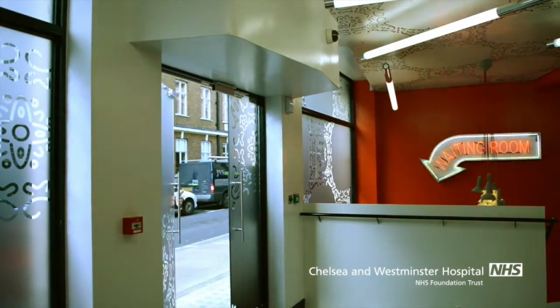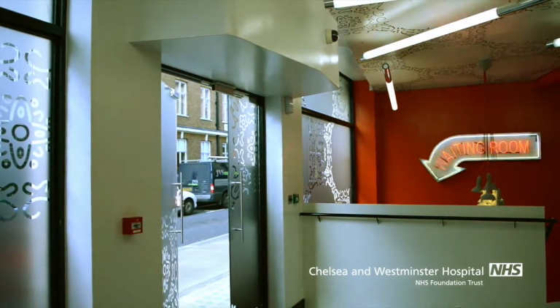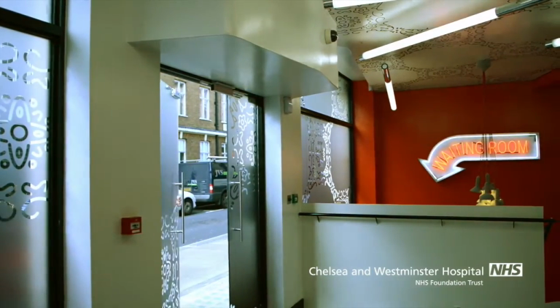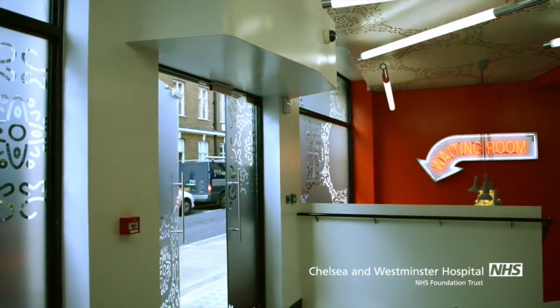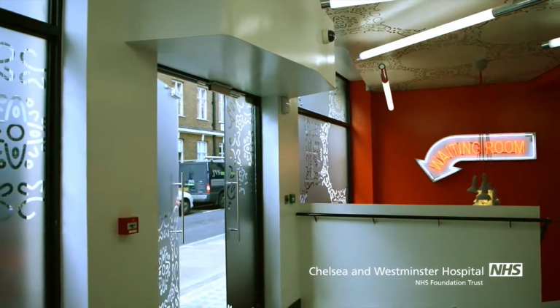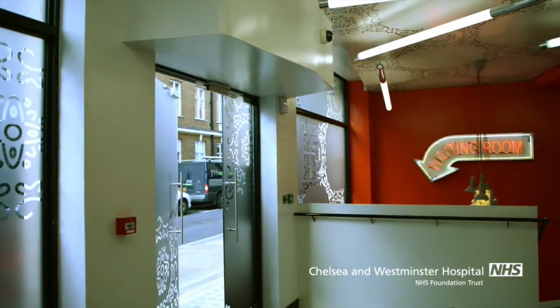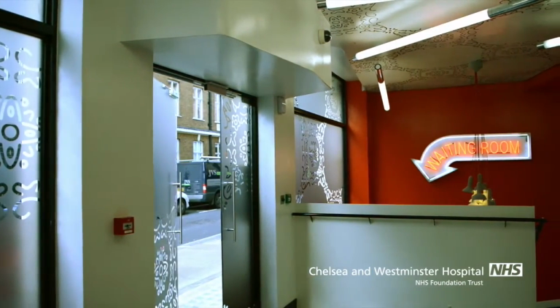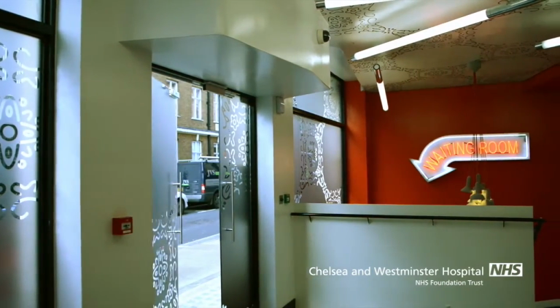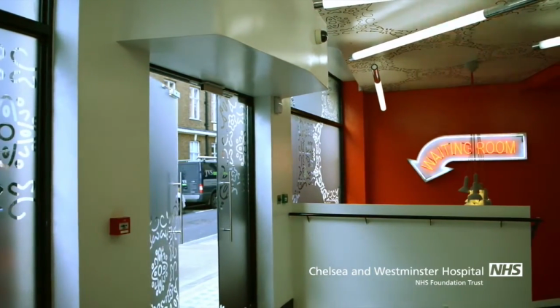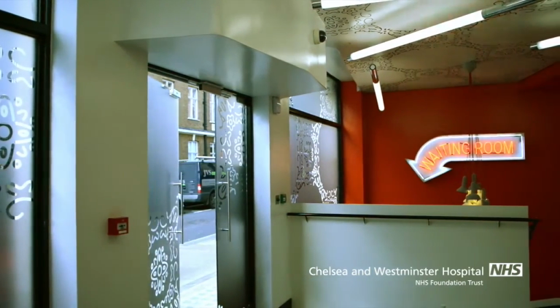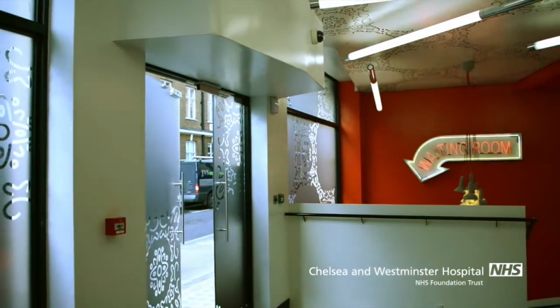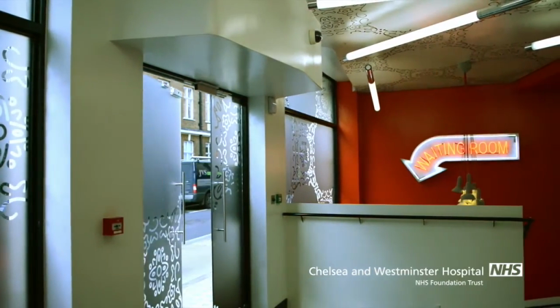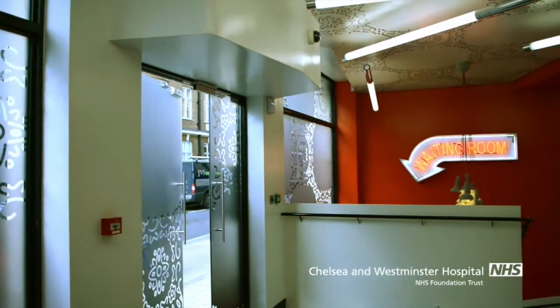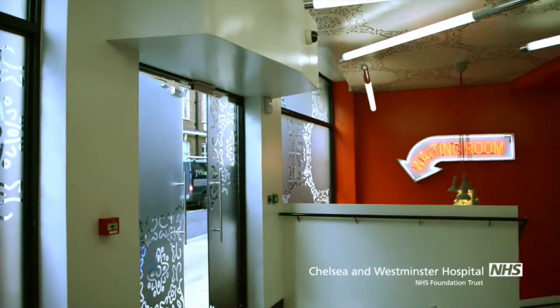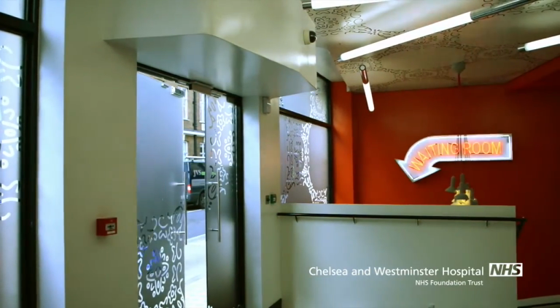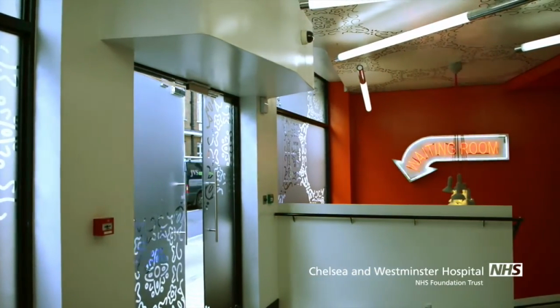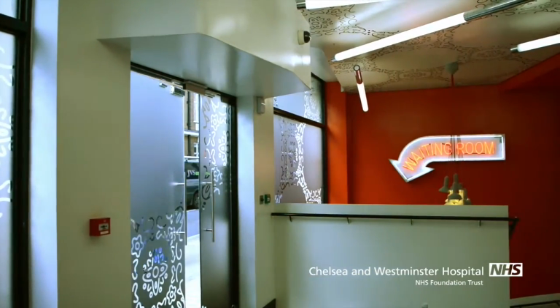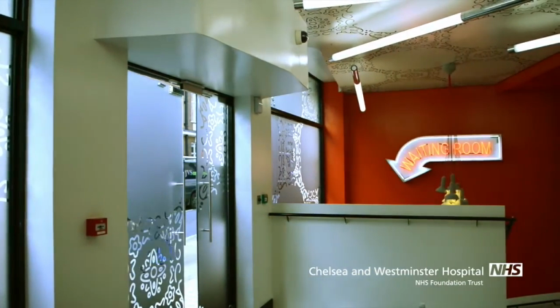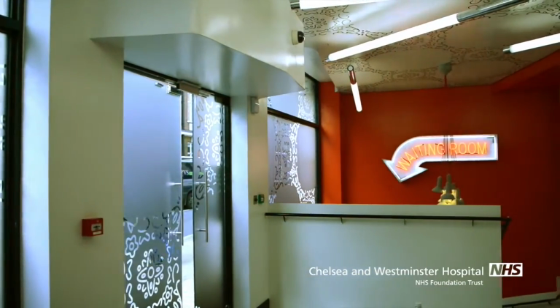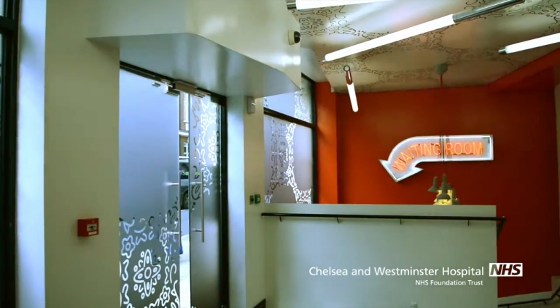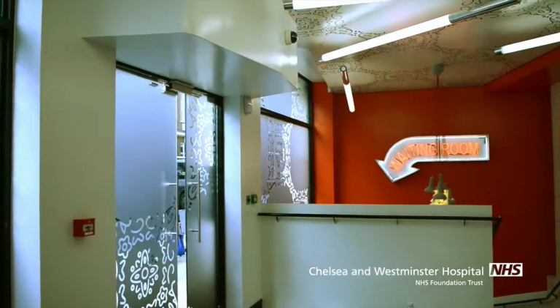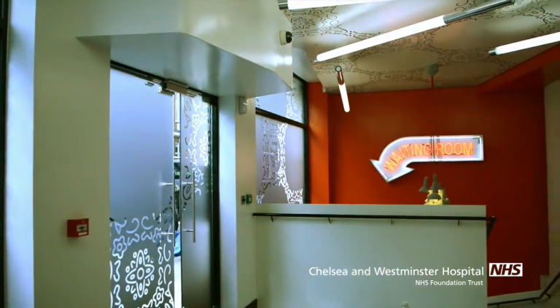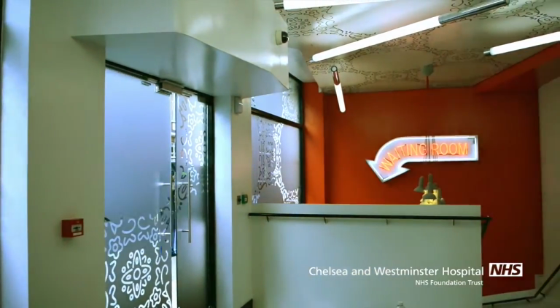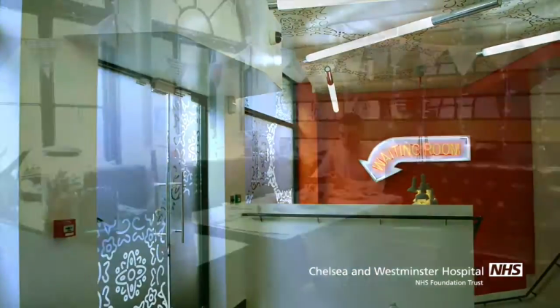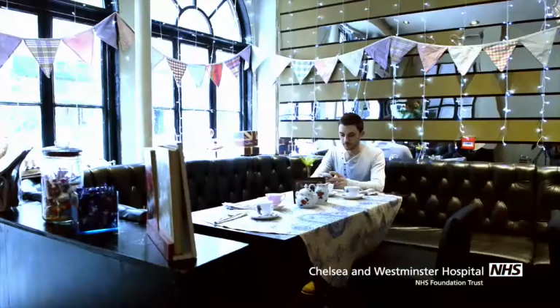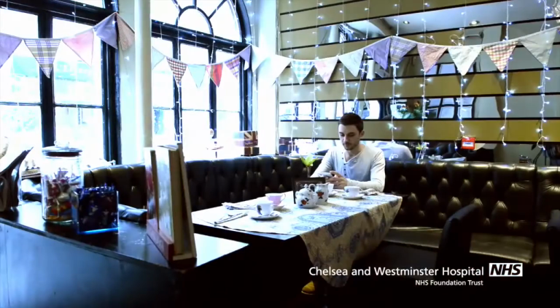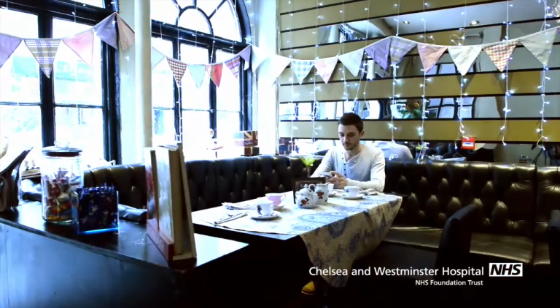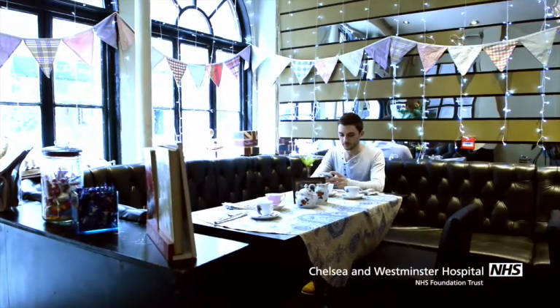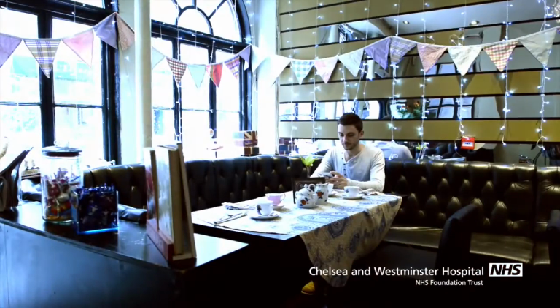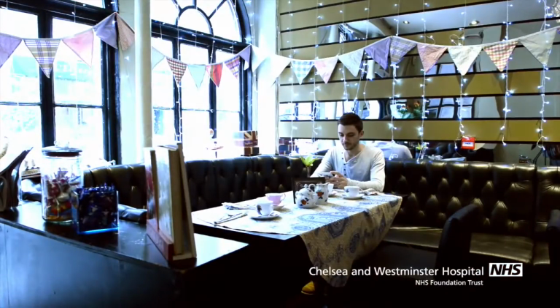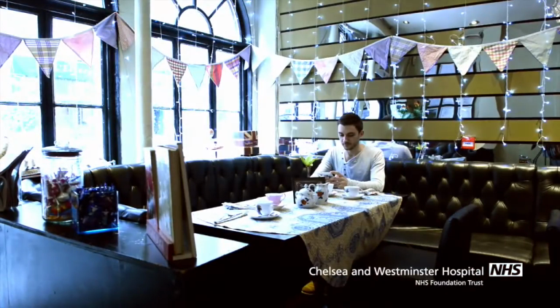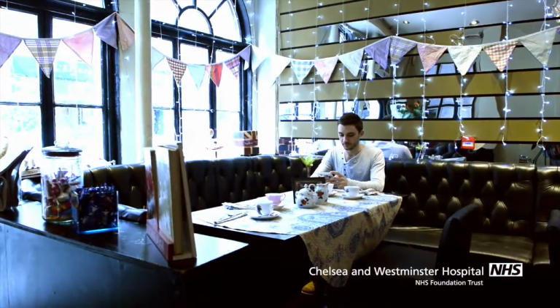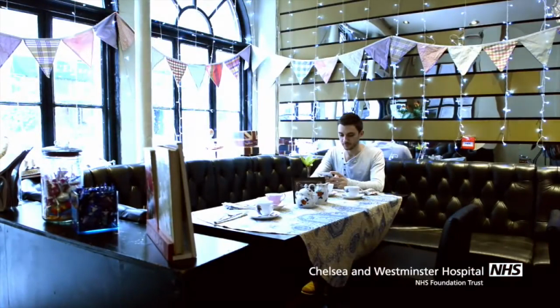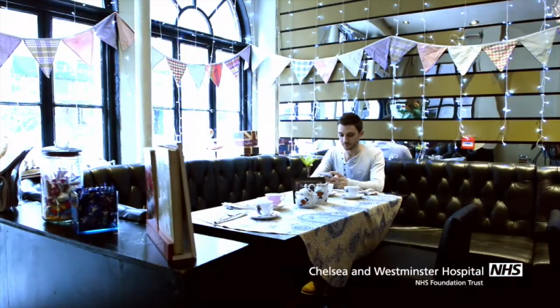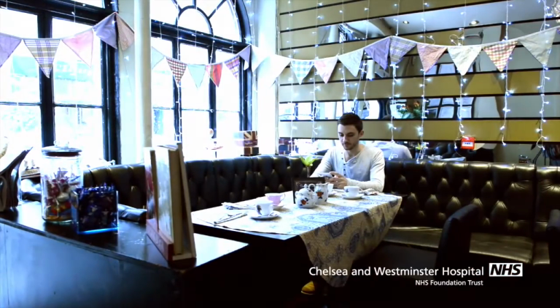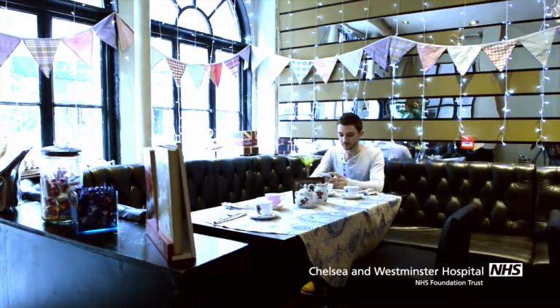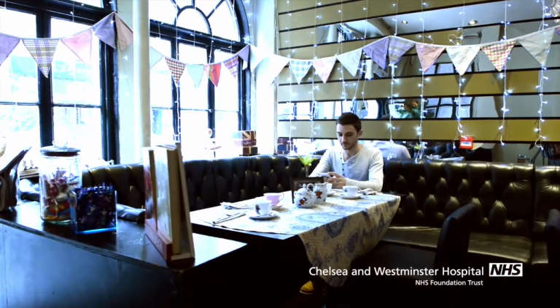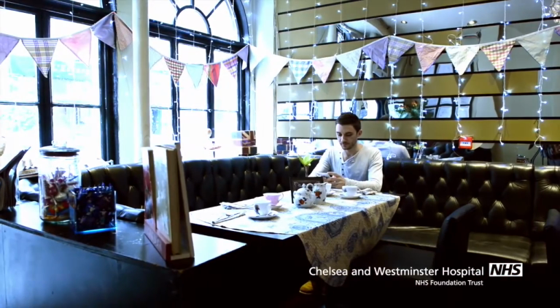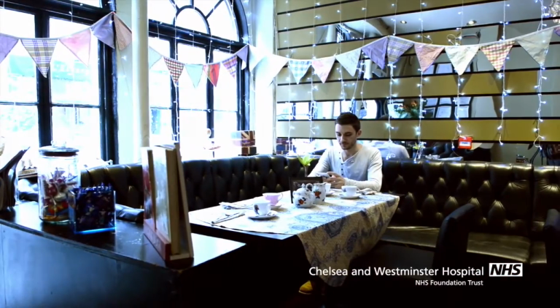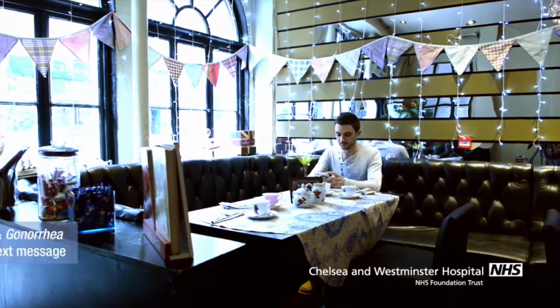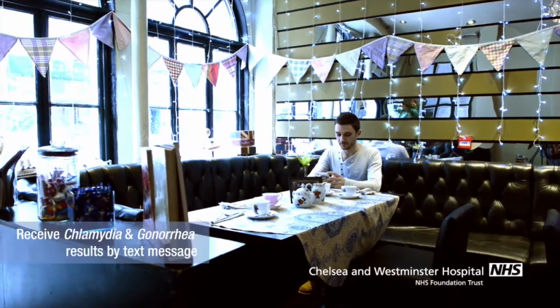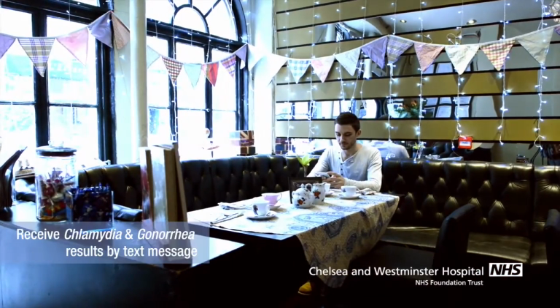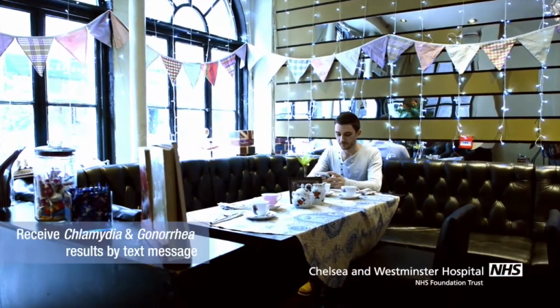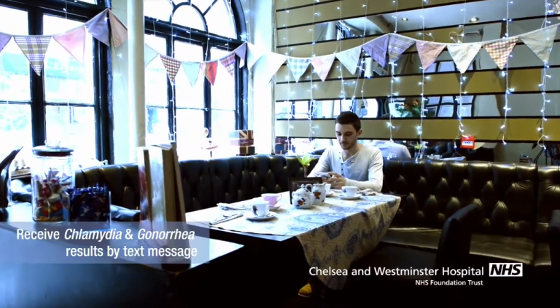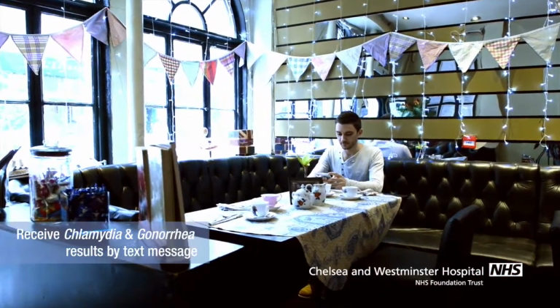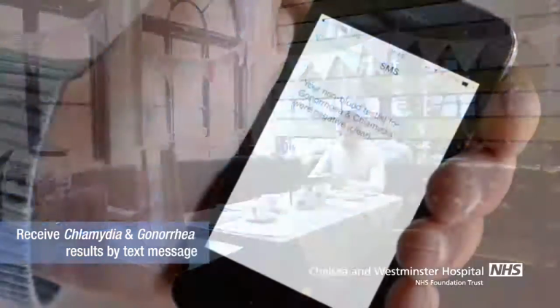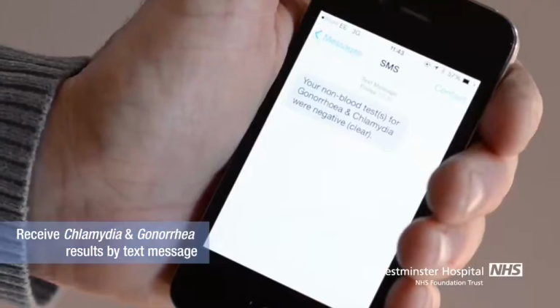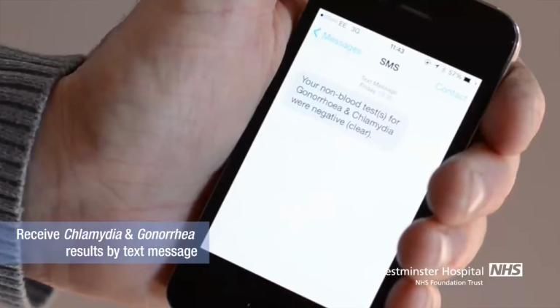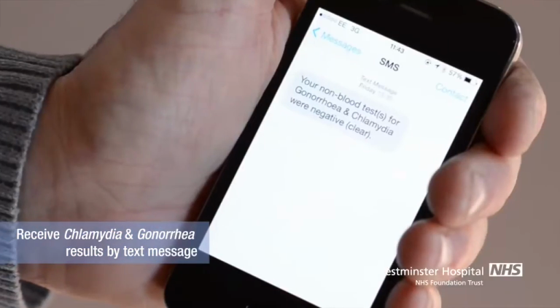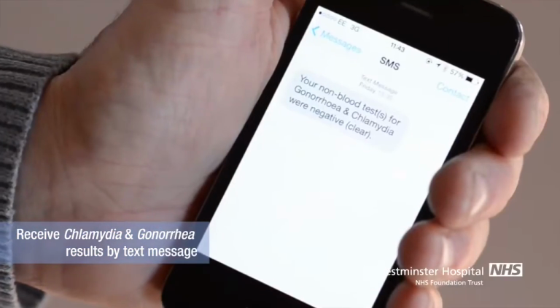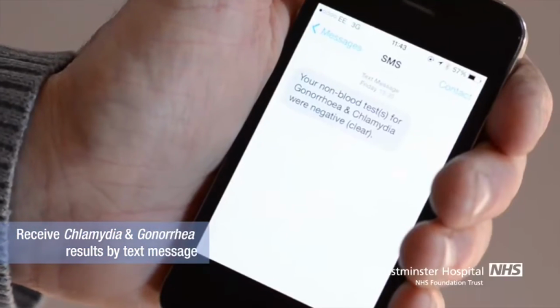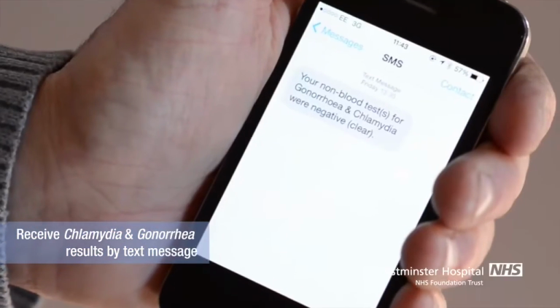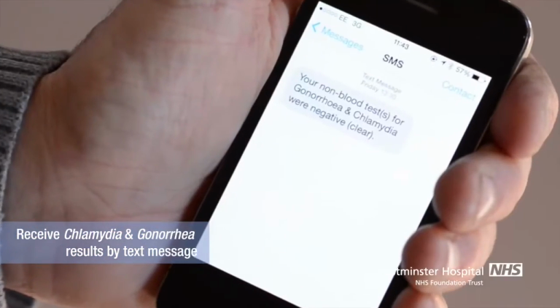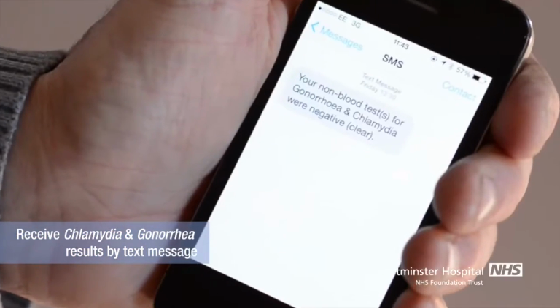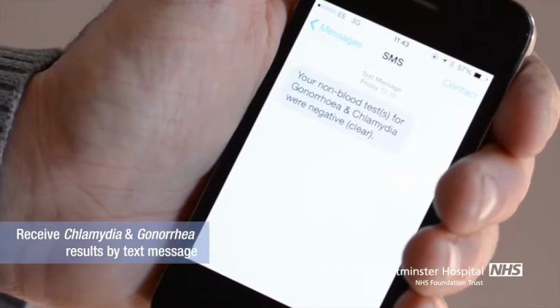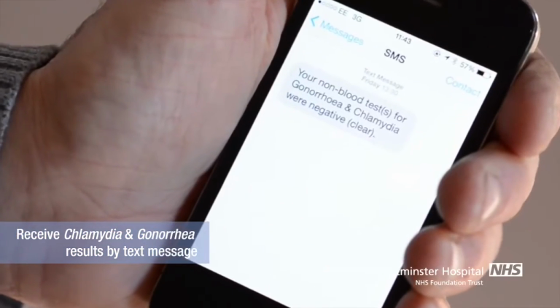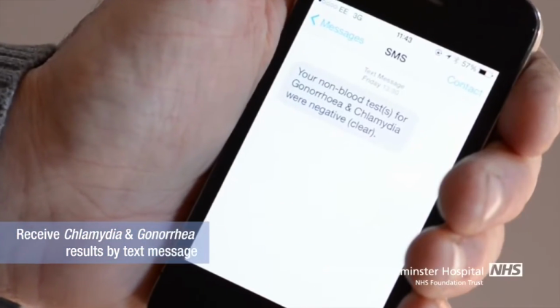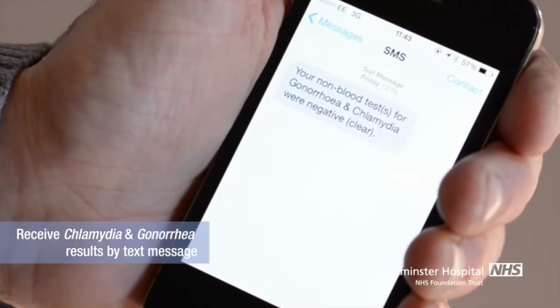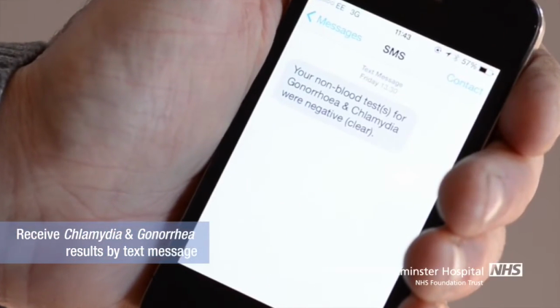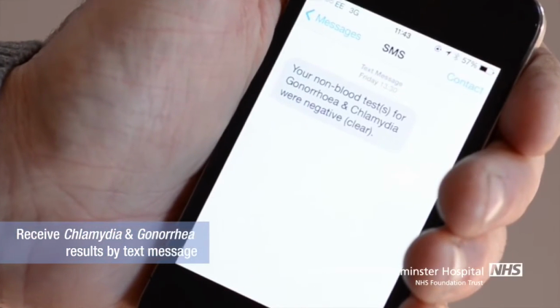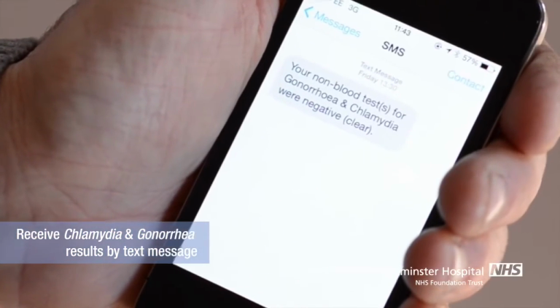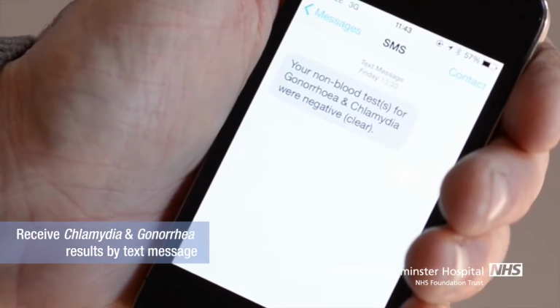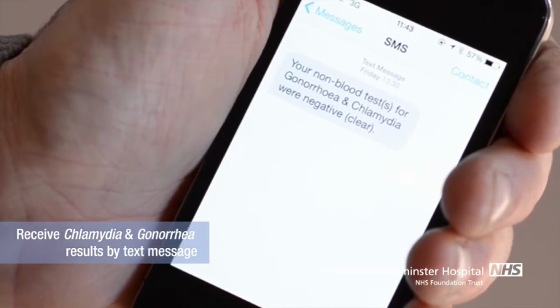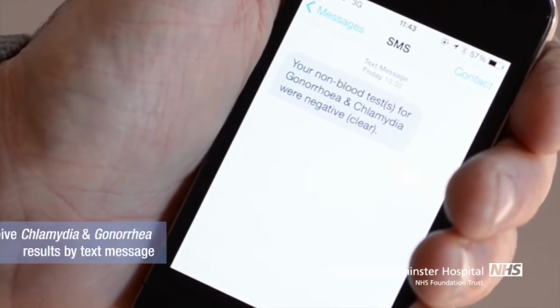Patients complete their convenient Dean Street Express visit by receiving their test results within hours, right to their mobile device.